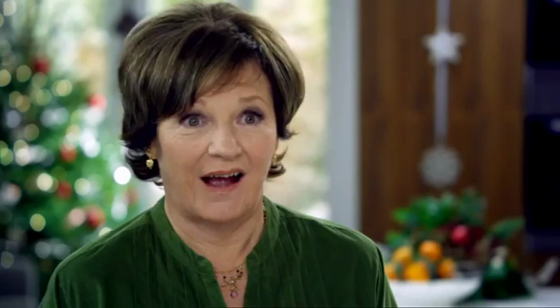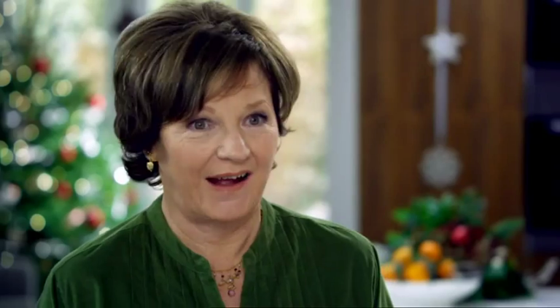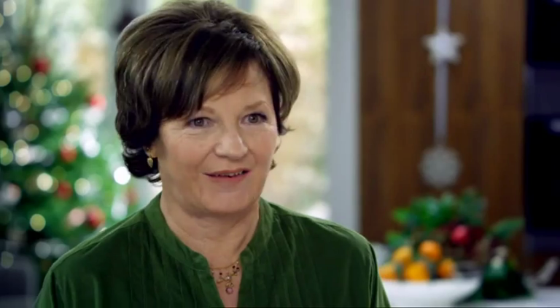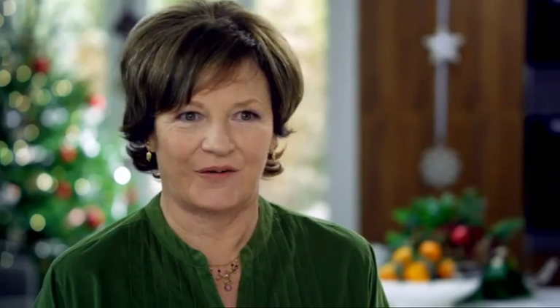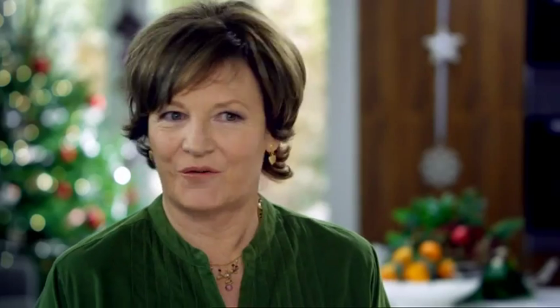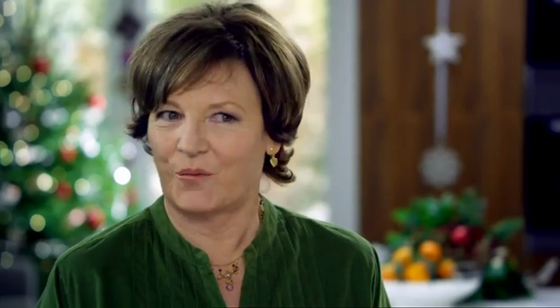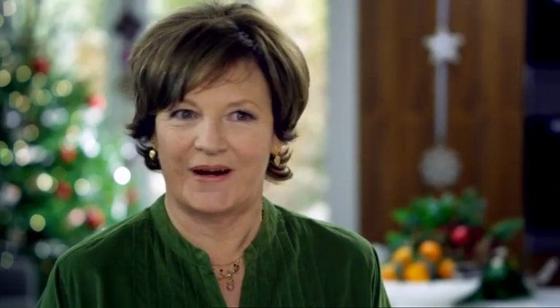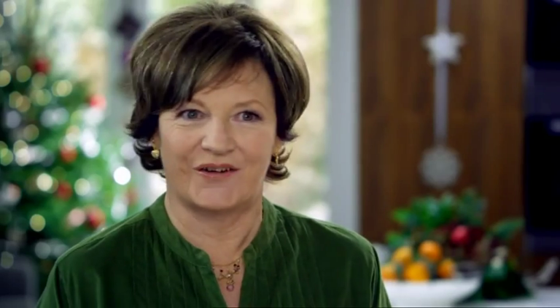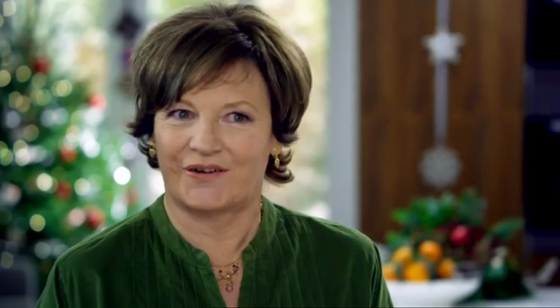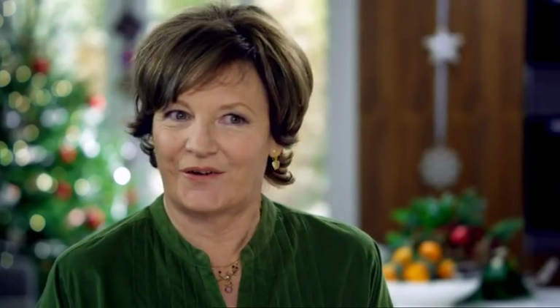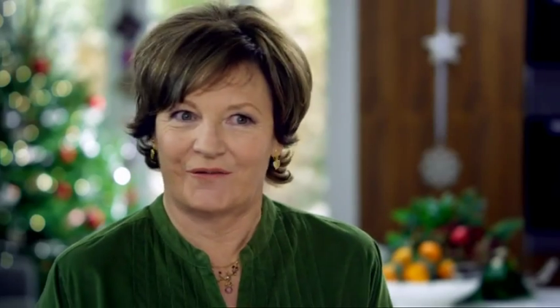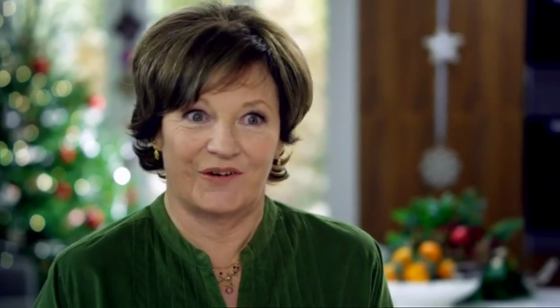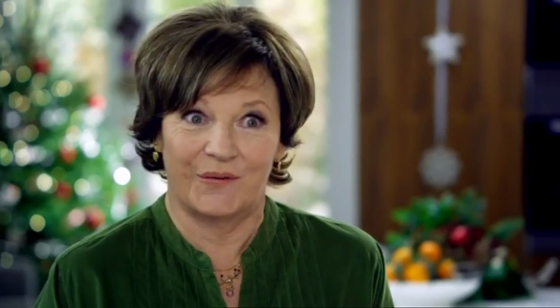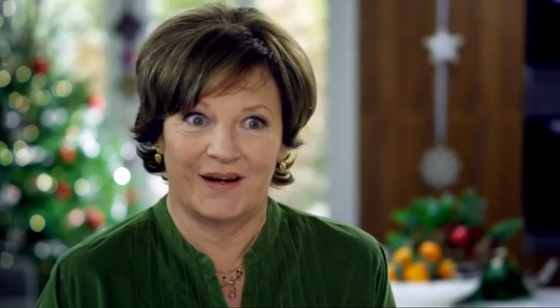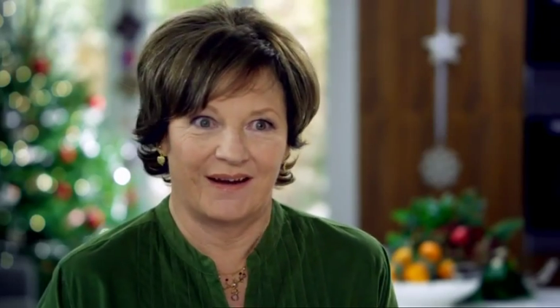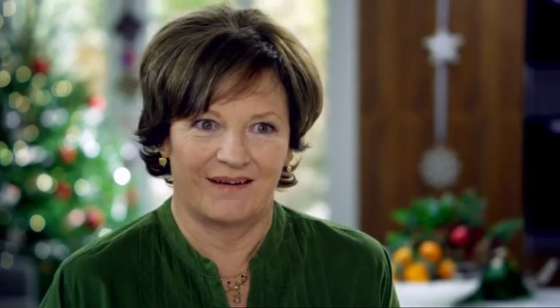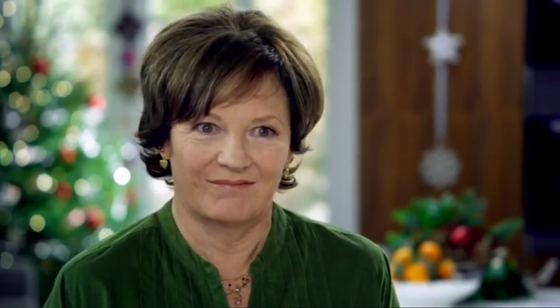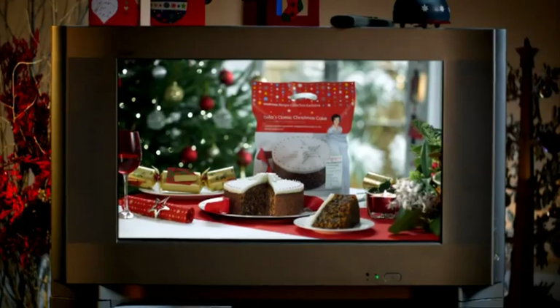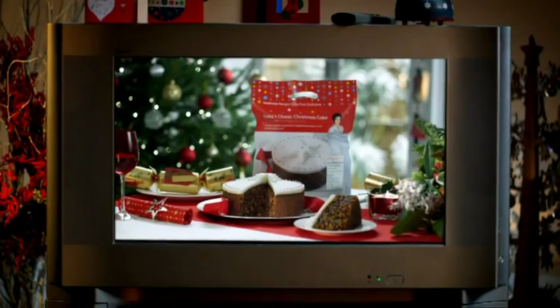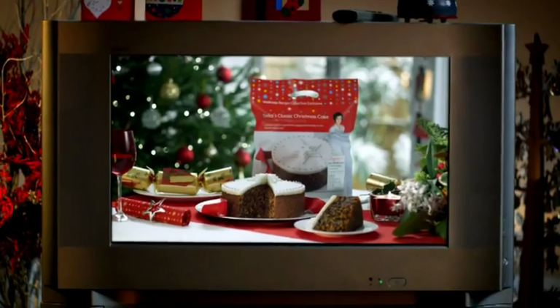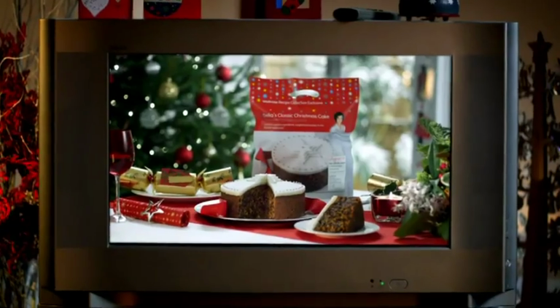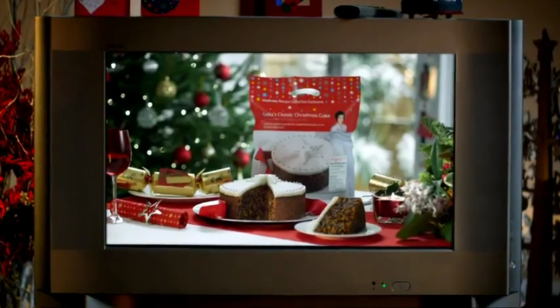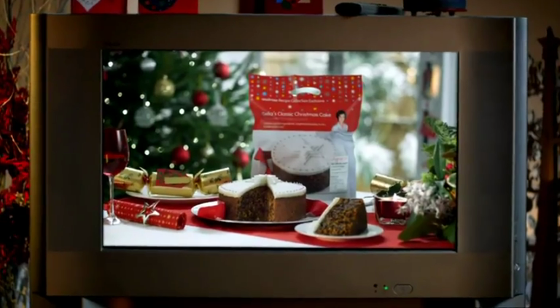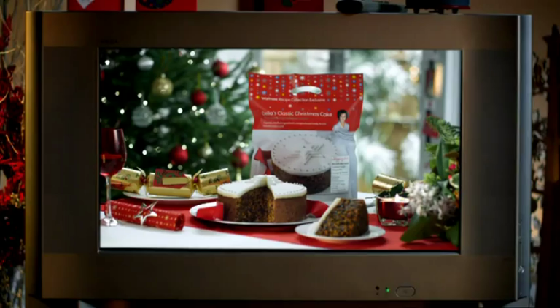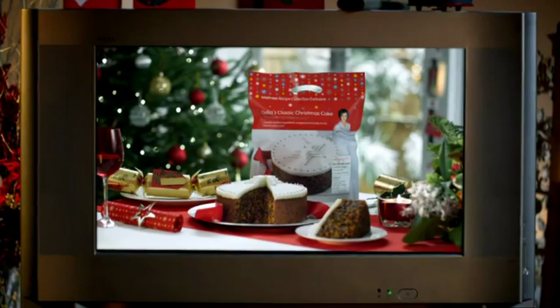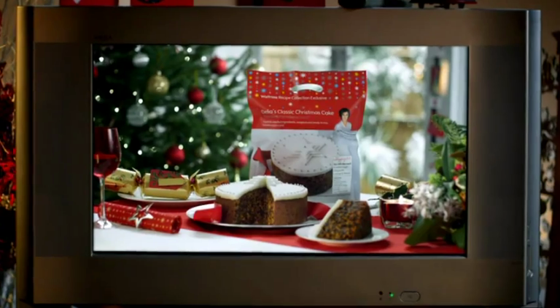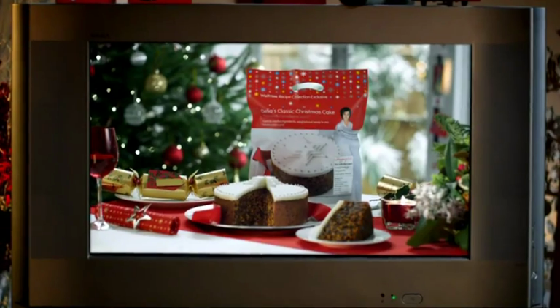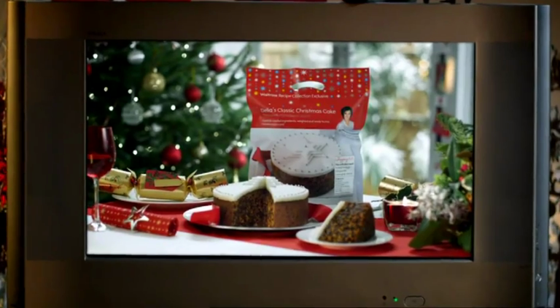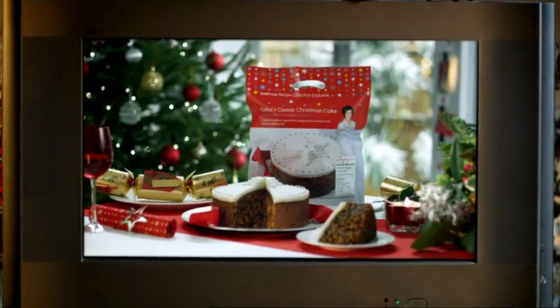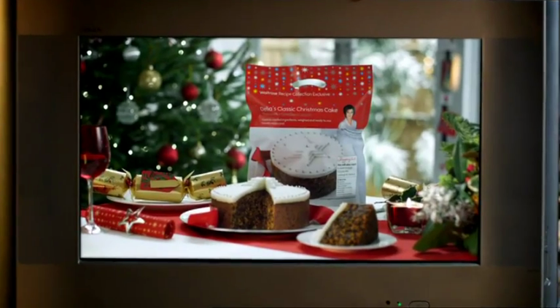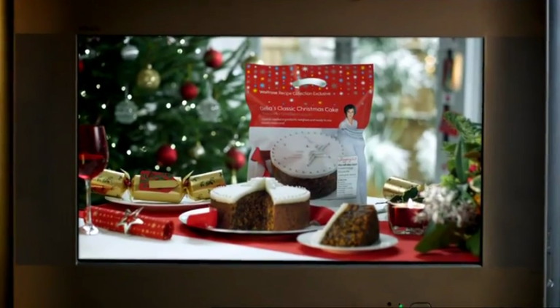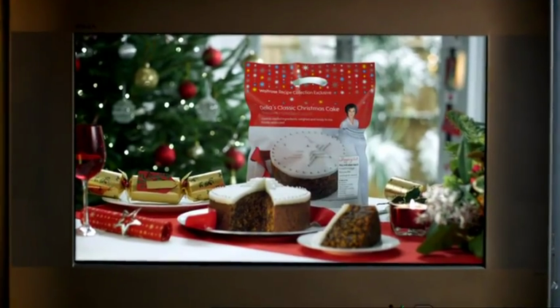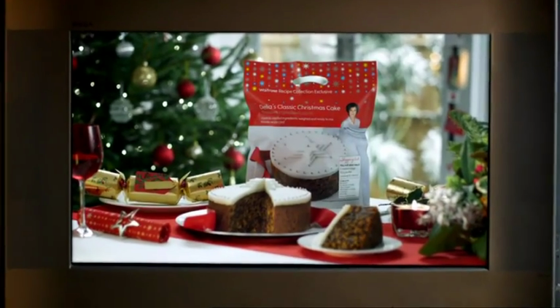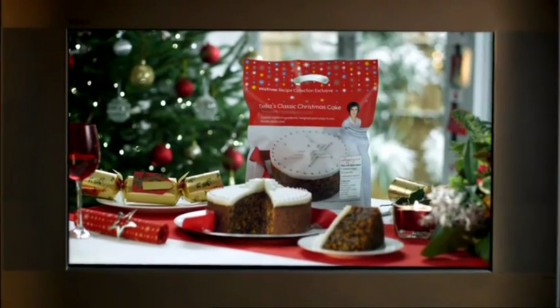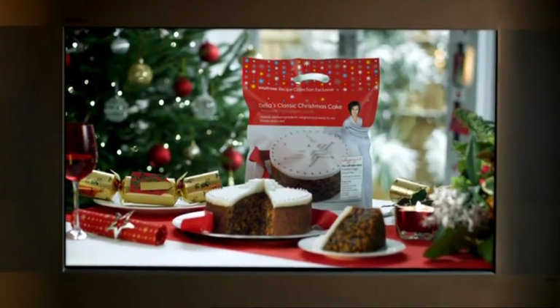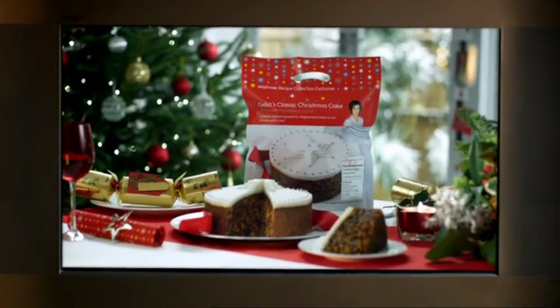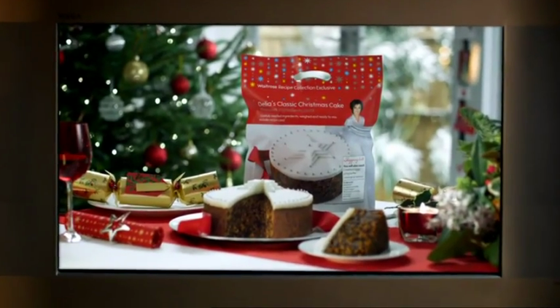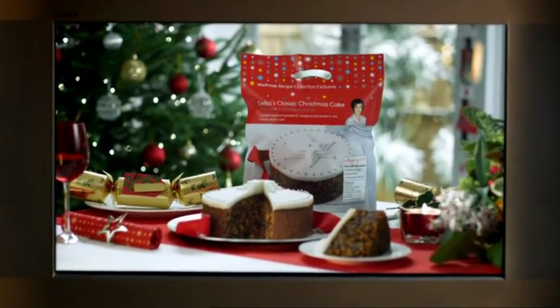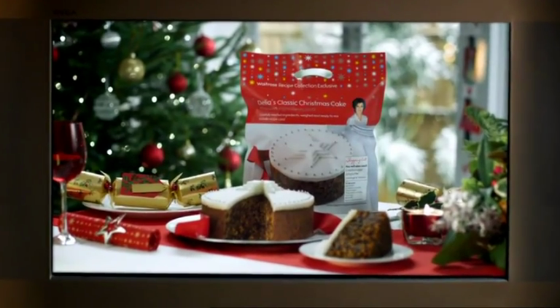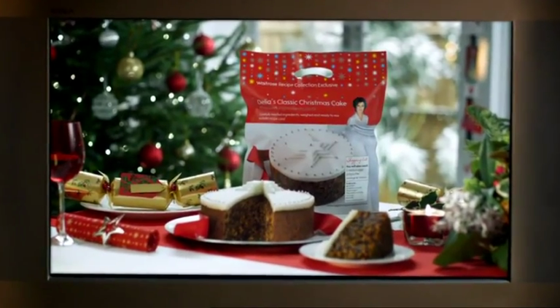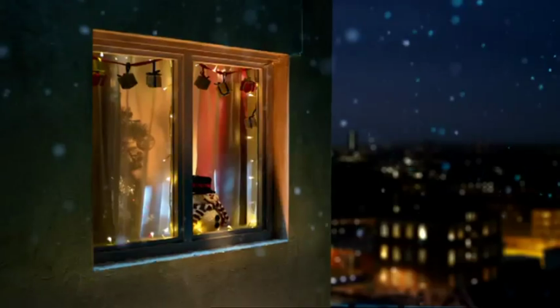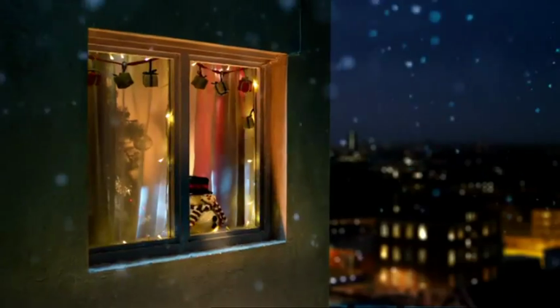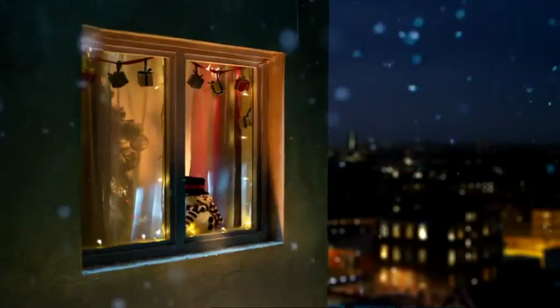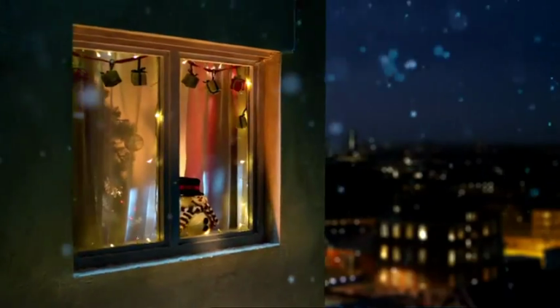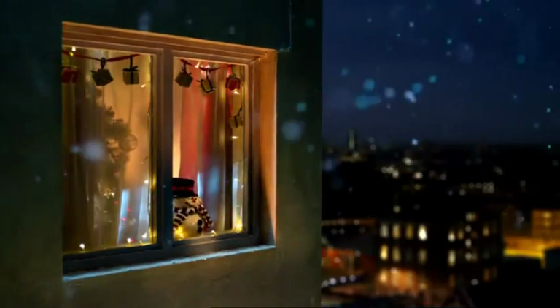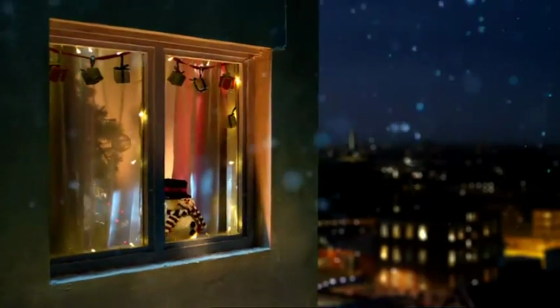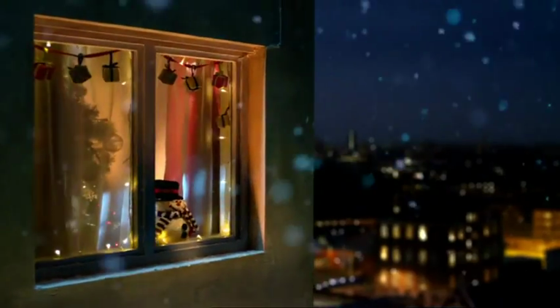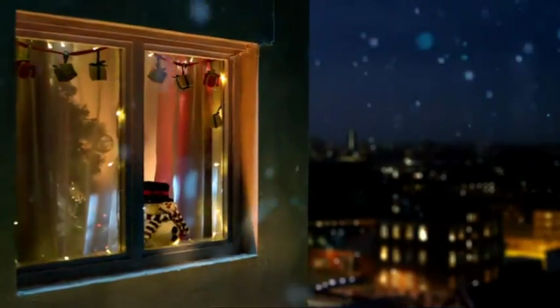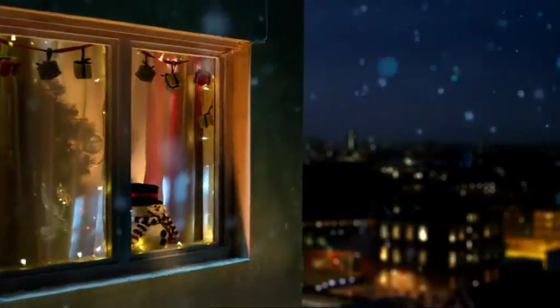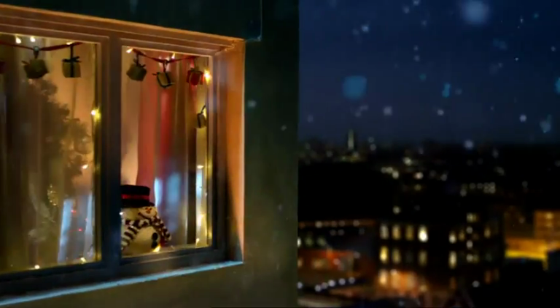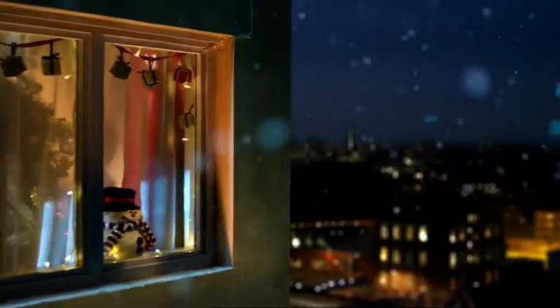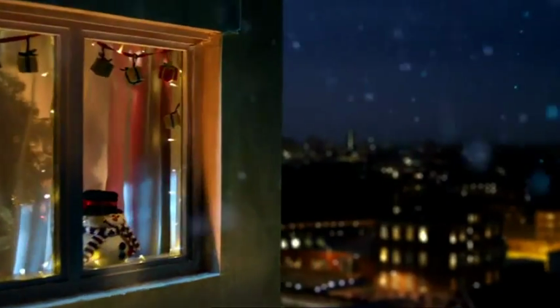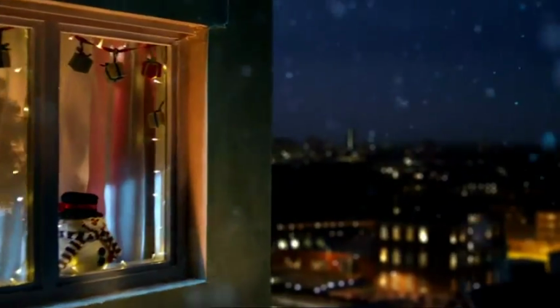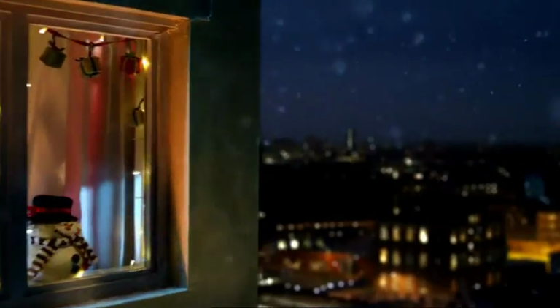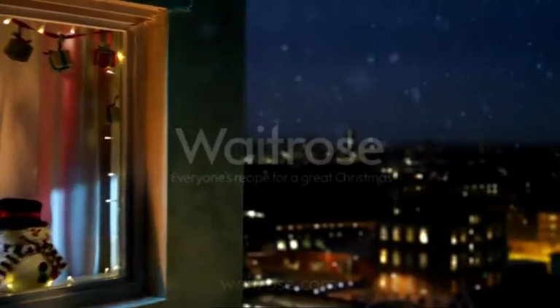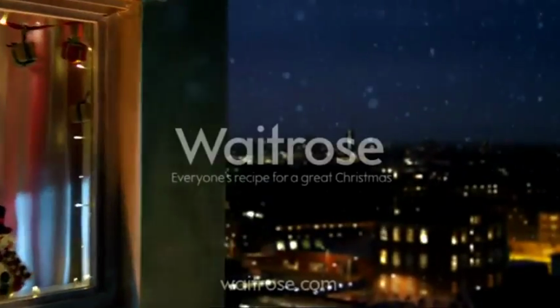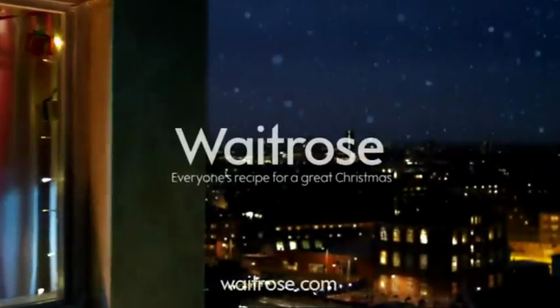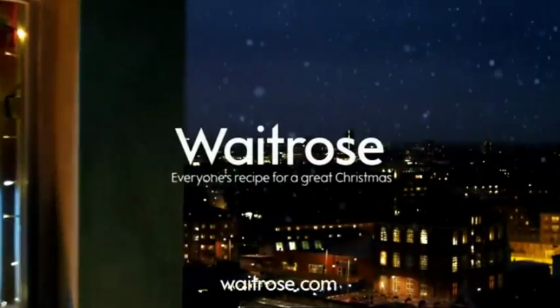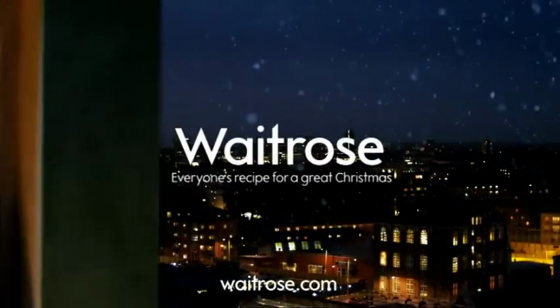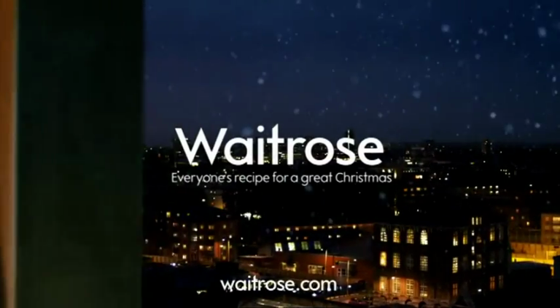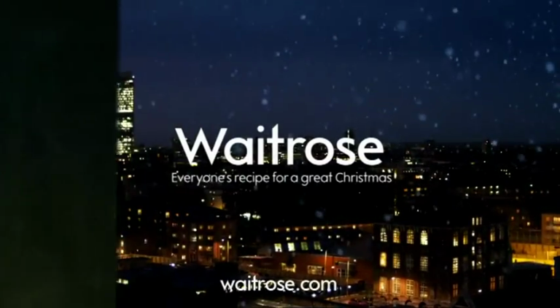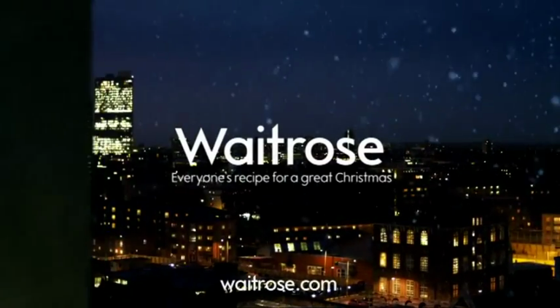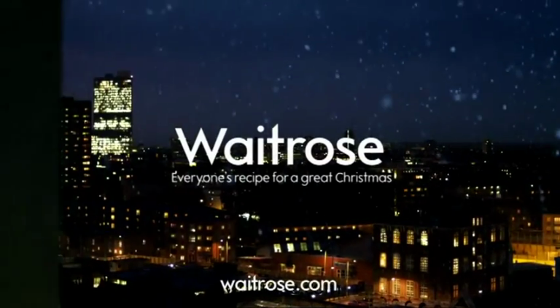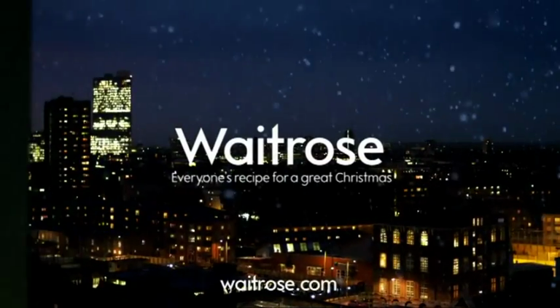Hats off to Waitrose for doing it. Pick up Delia's classic Christmas cake pack in your local Waitrose. Merry Christmas, everyone.